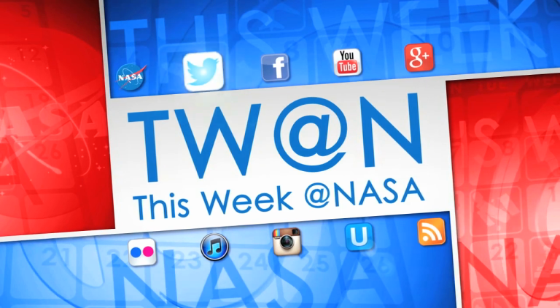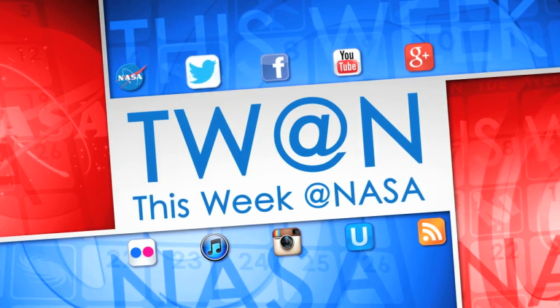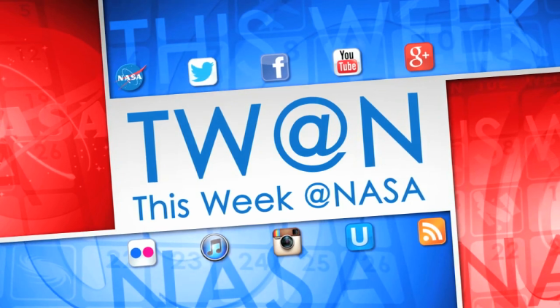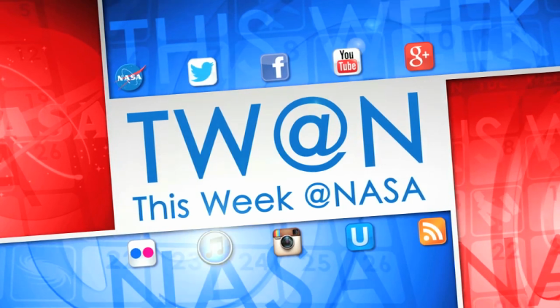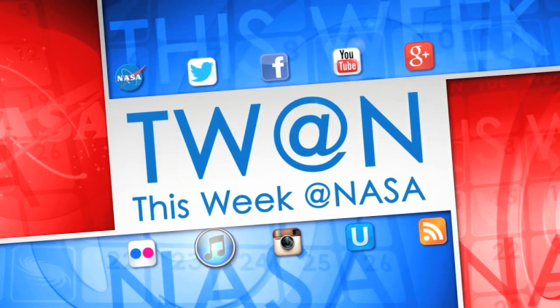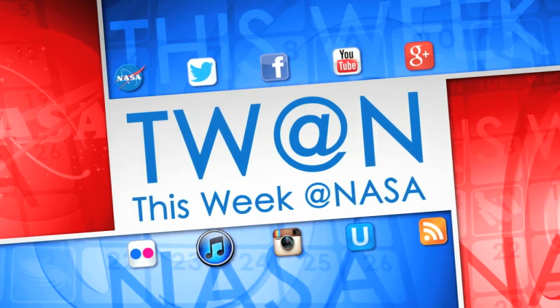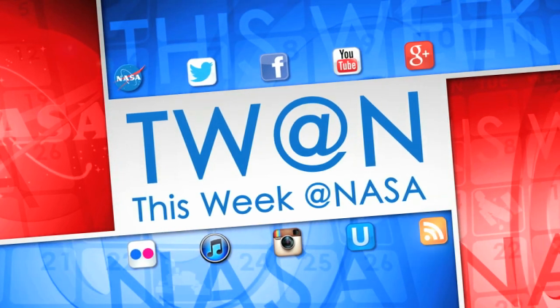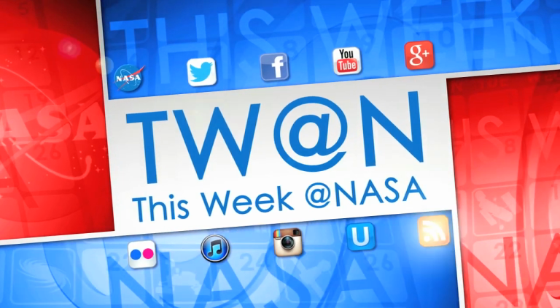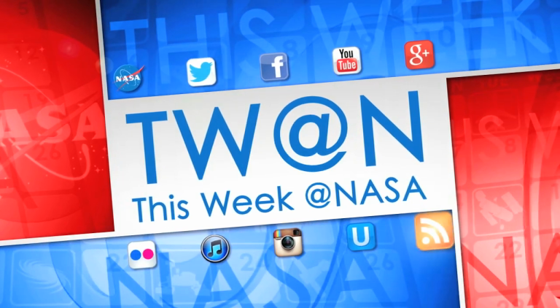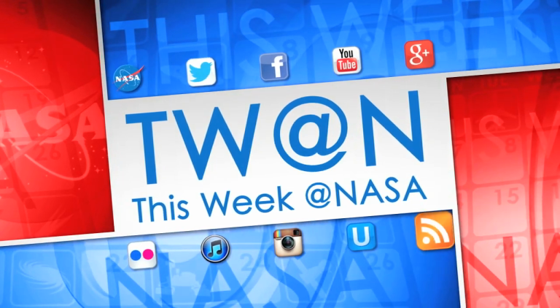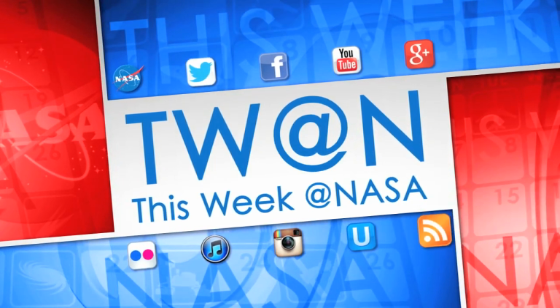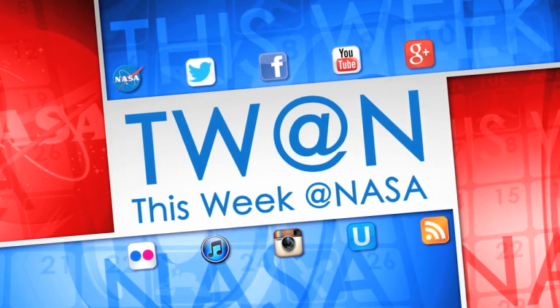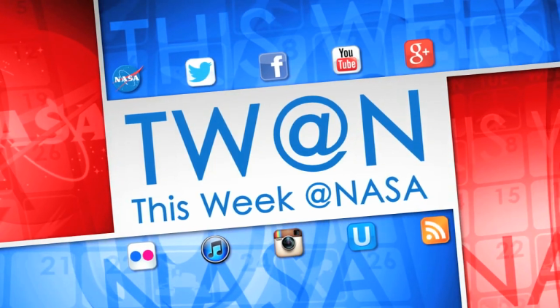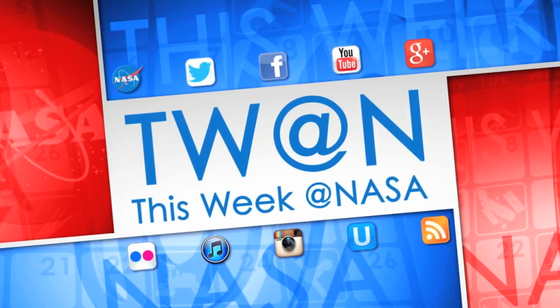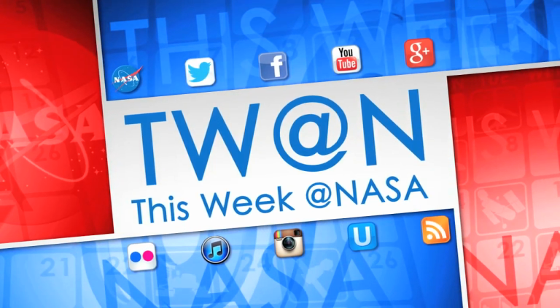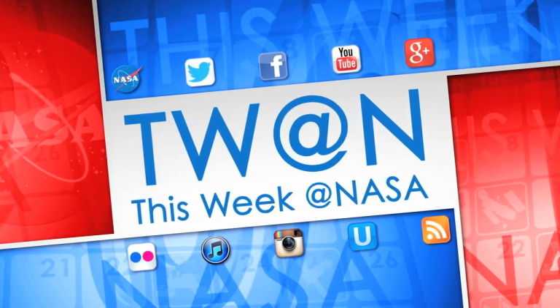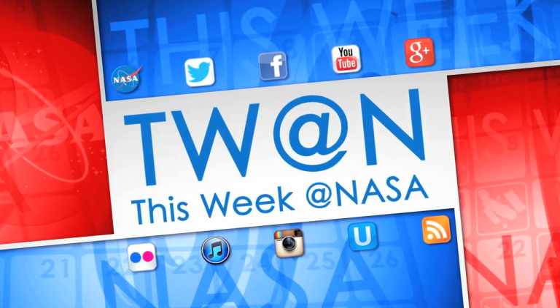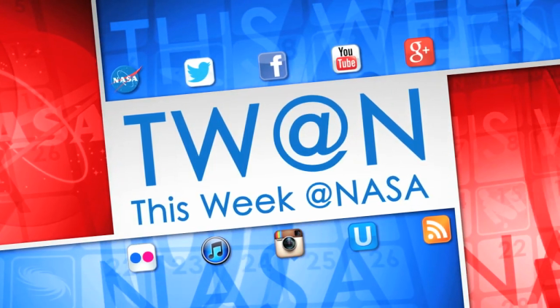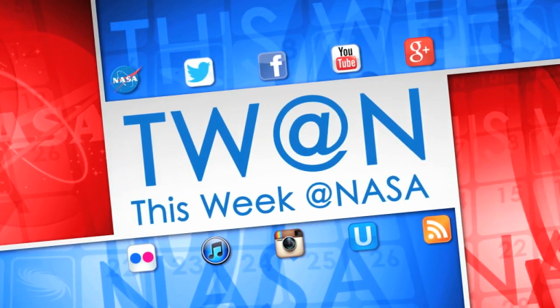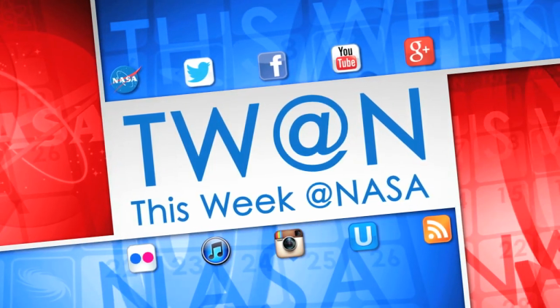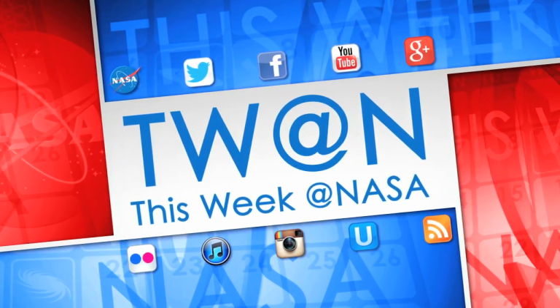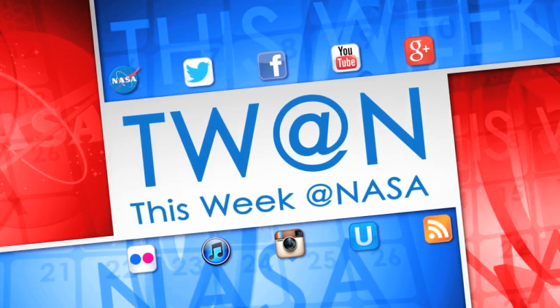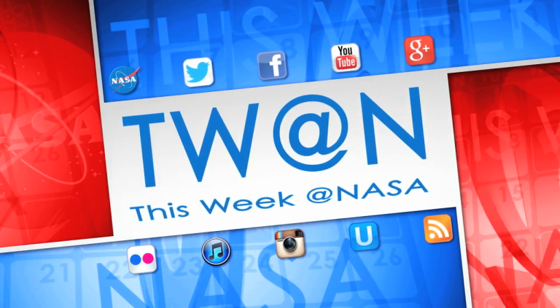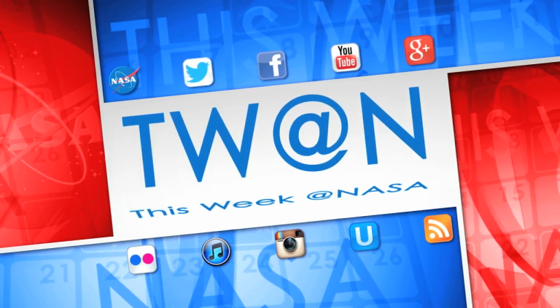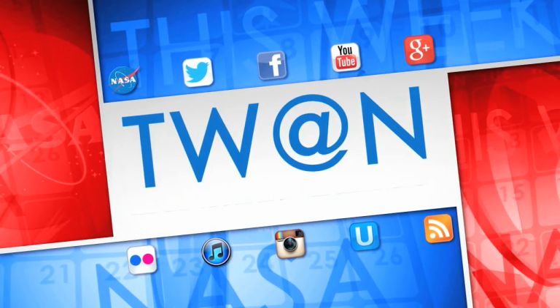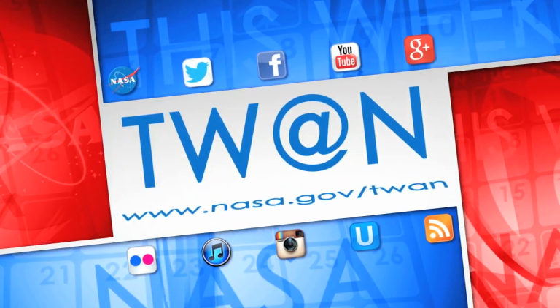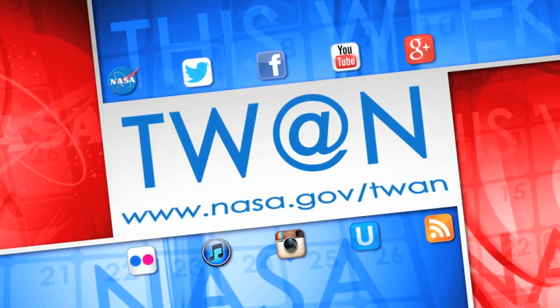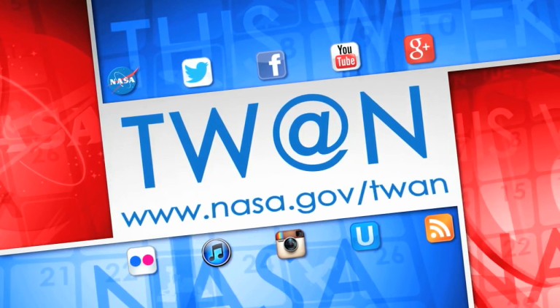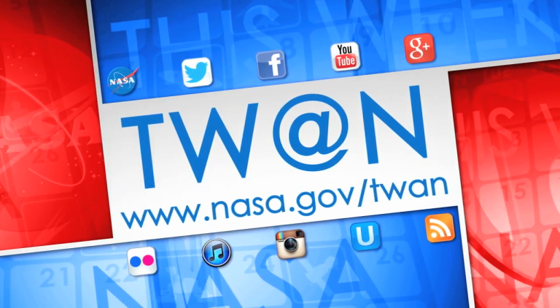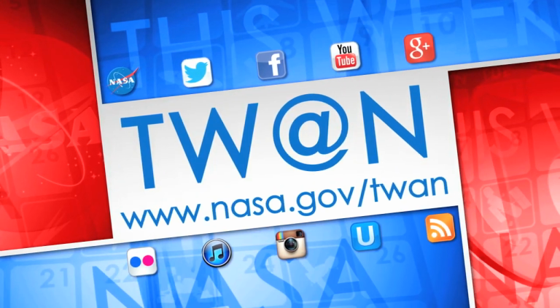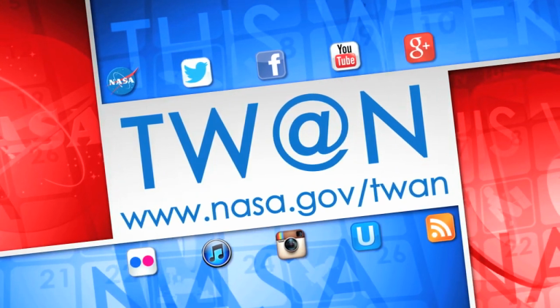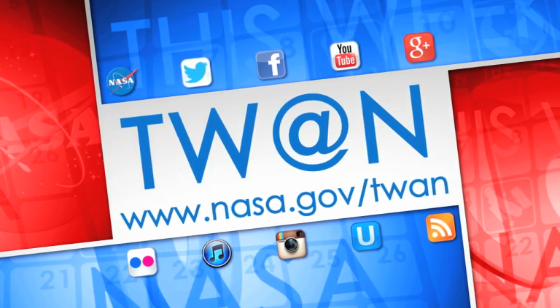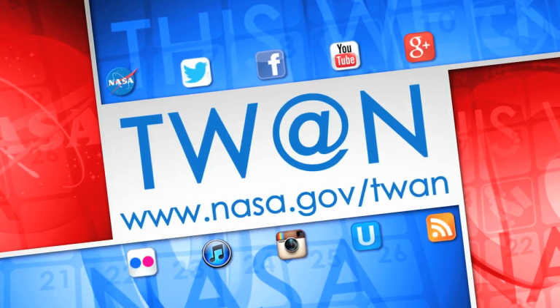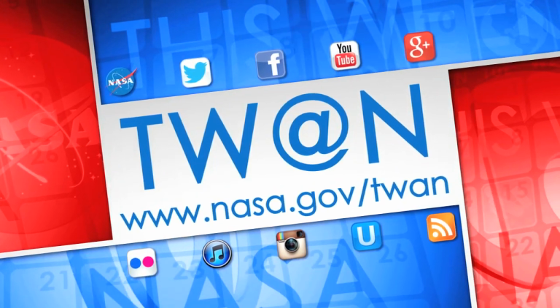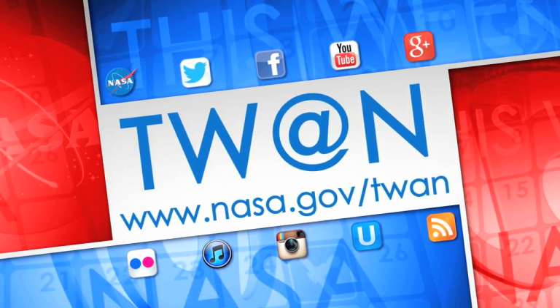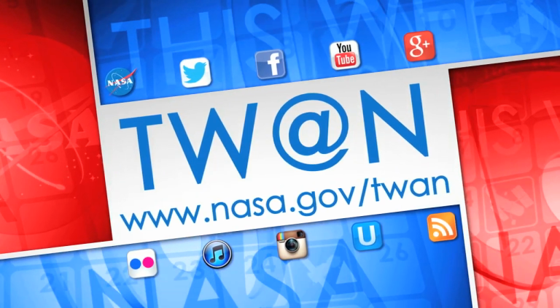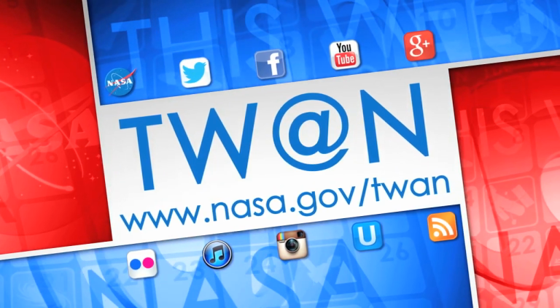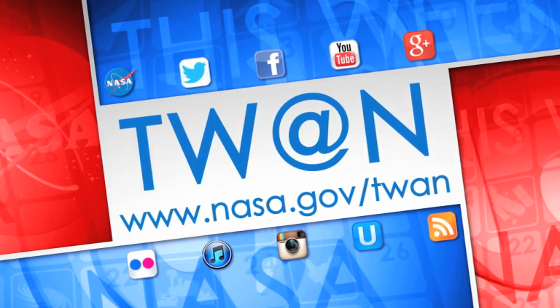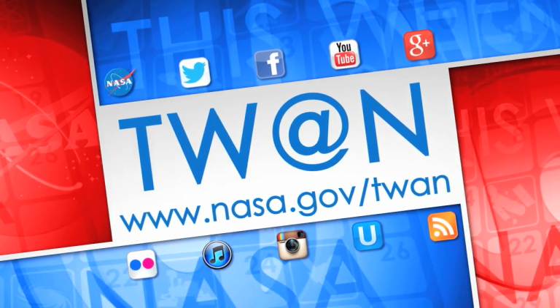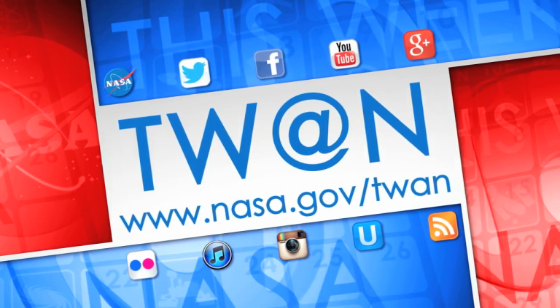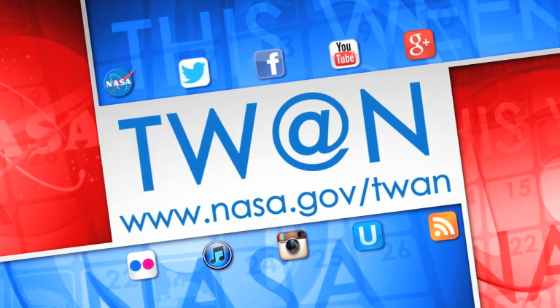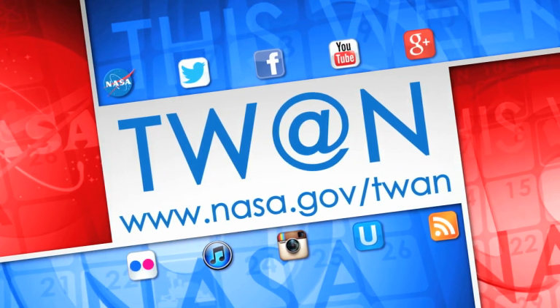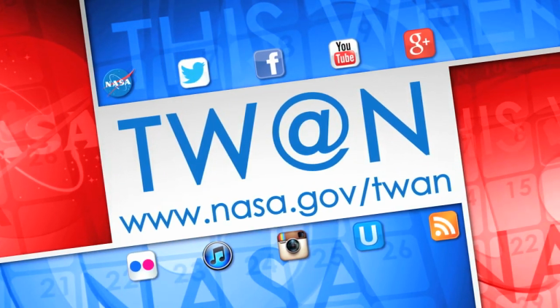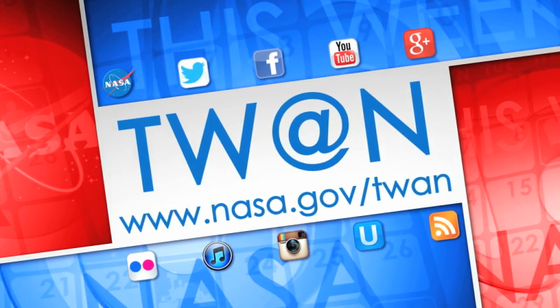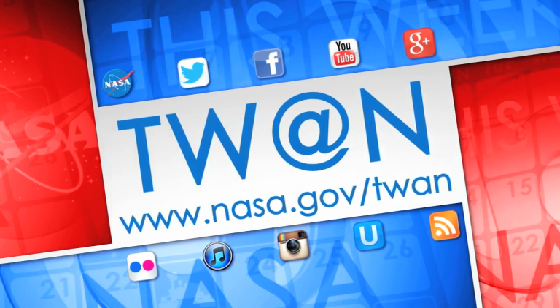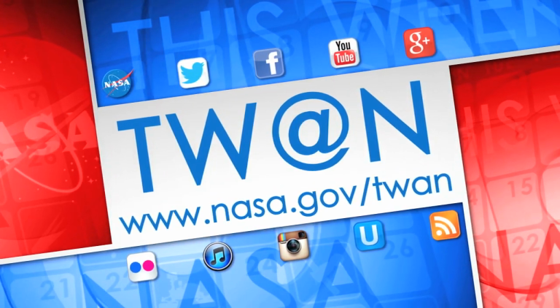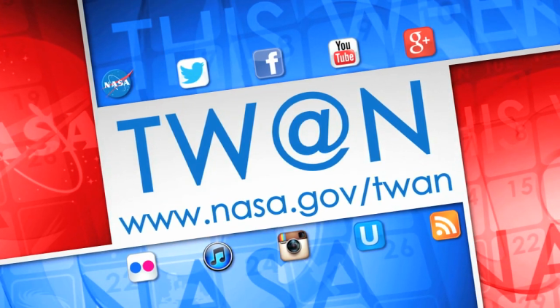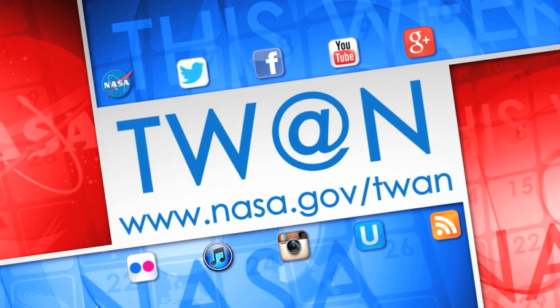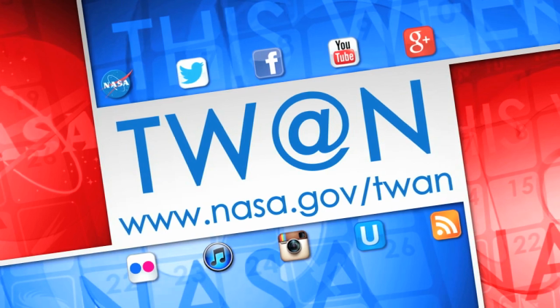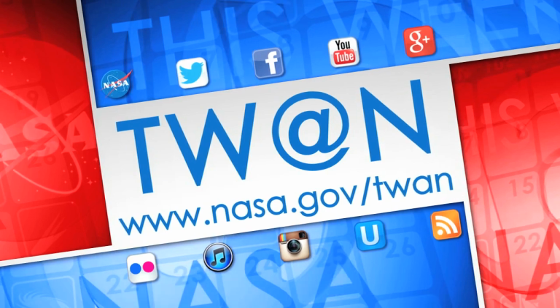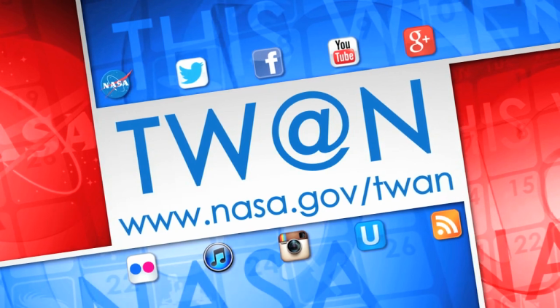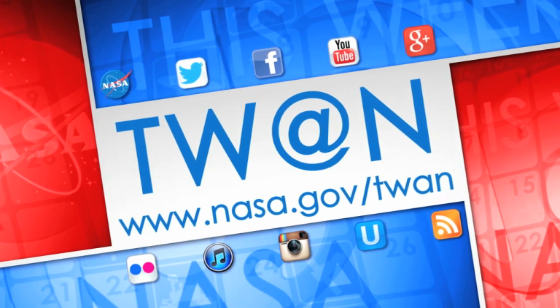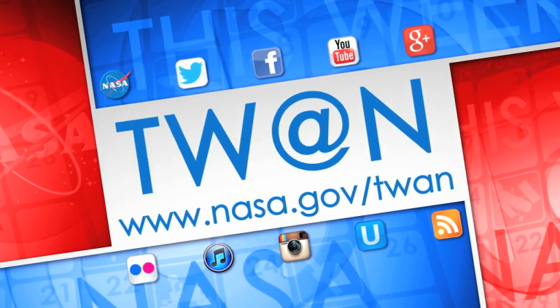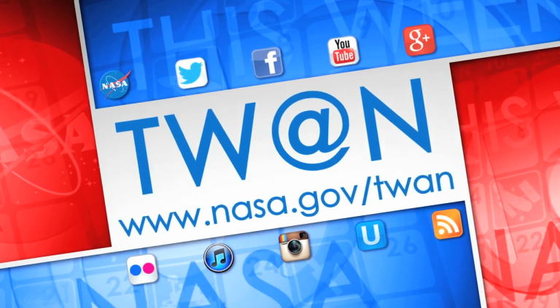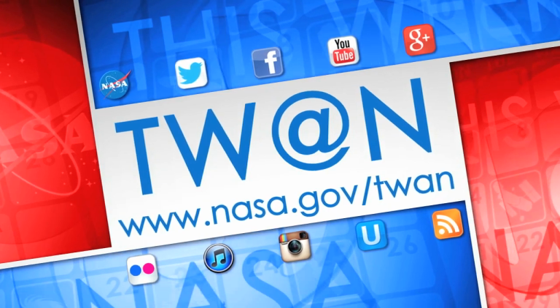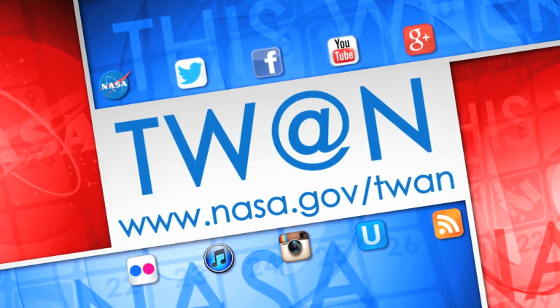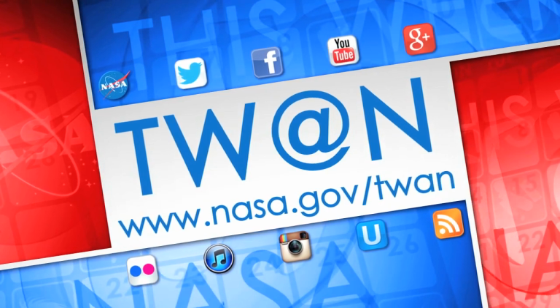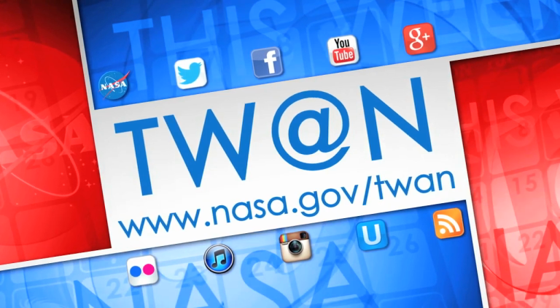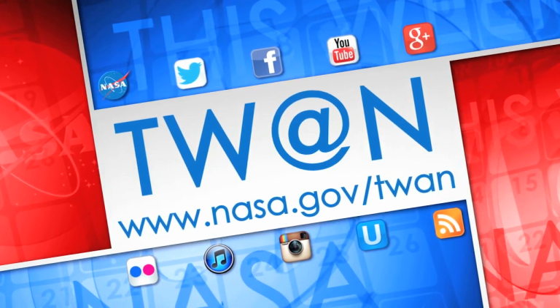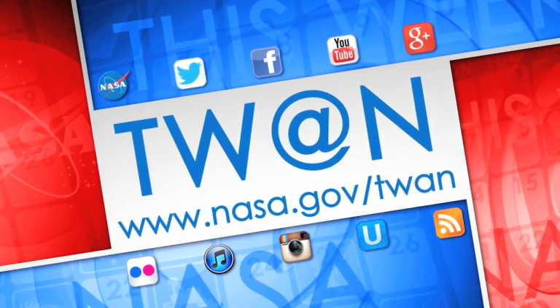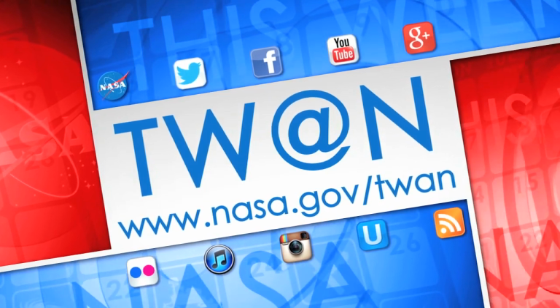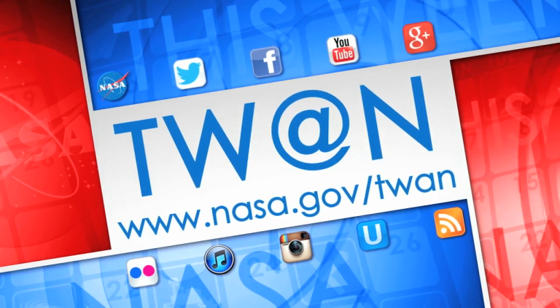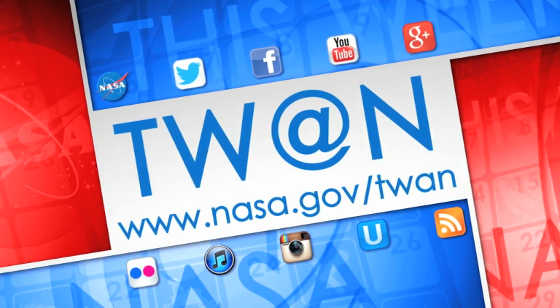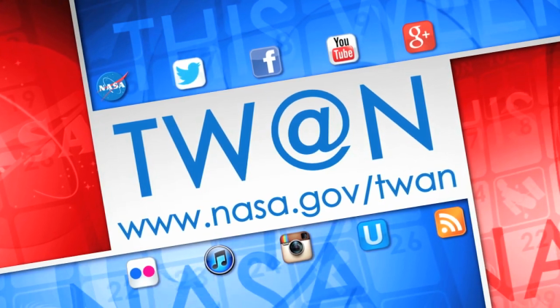And that's what's up this week at NASA. For more on these and other stories, follow us on social media and visit www.nasa.gov/torm.